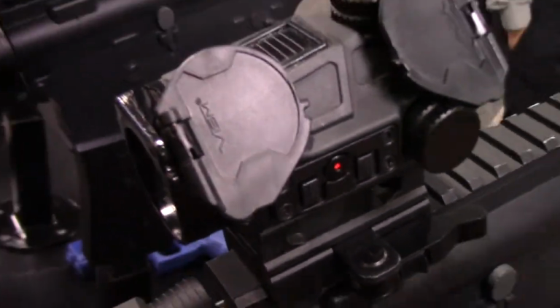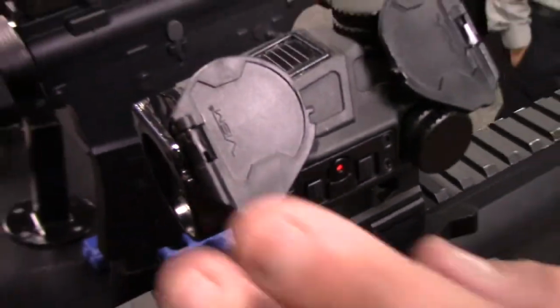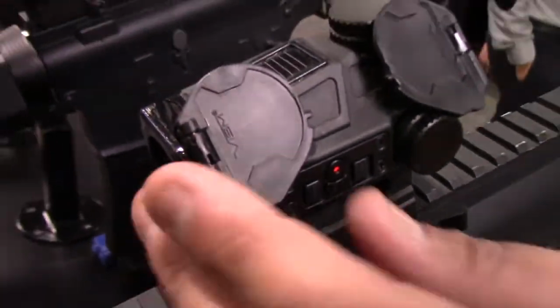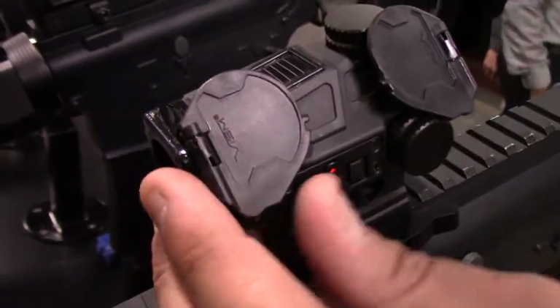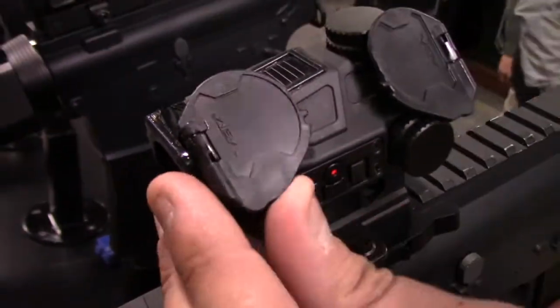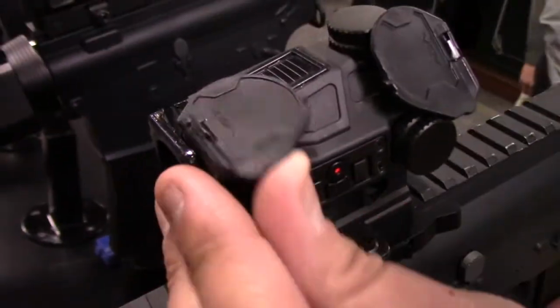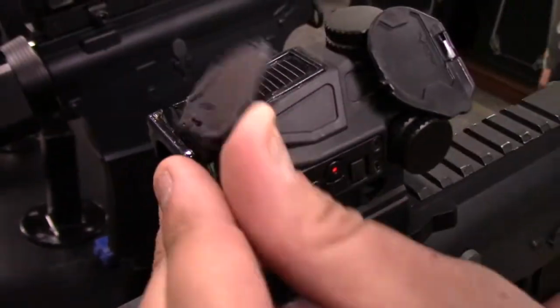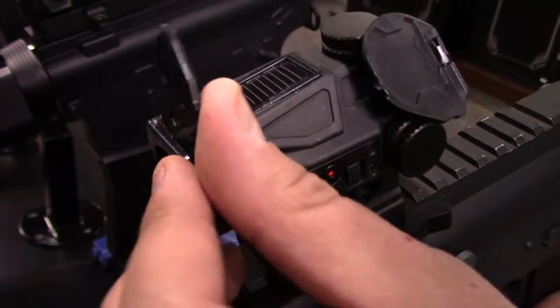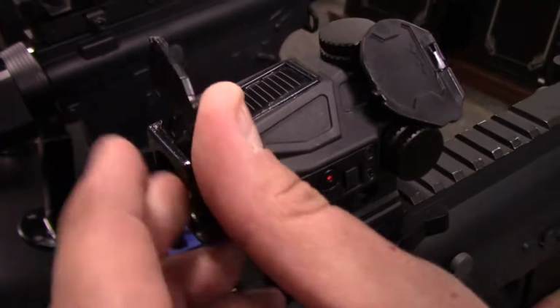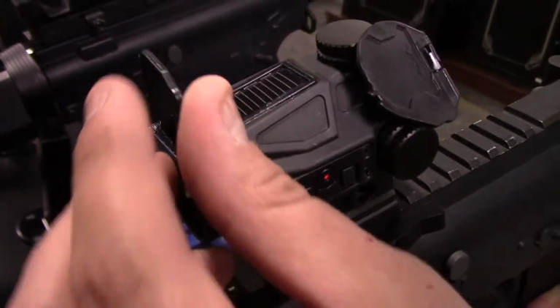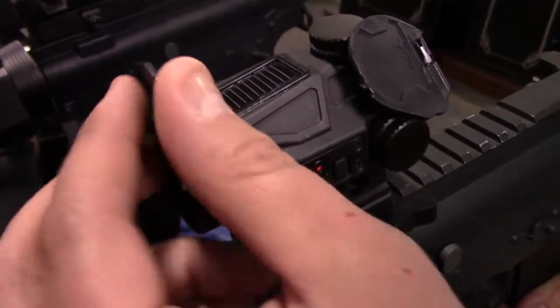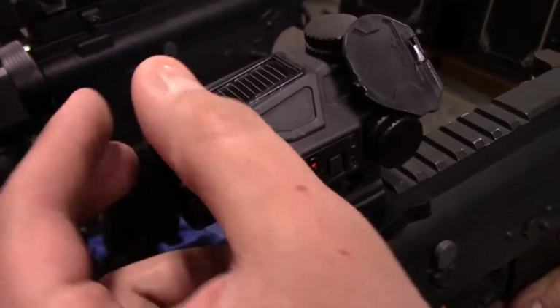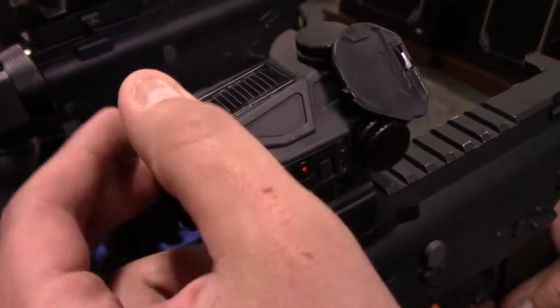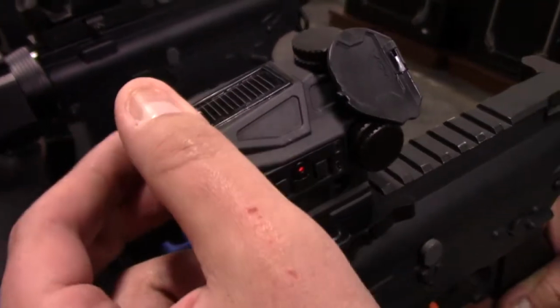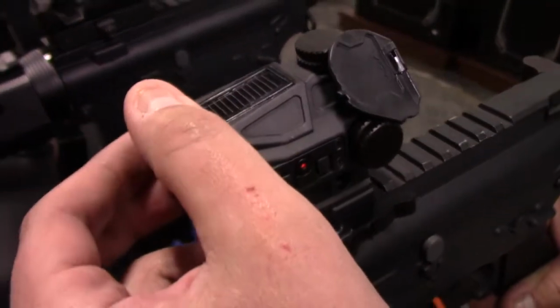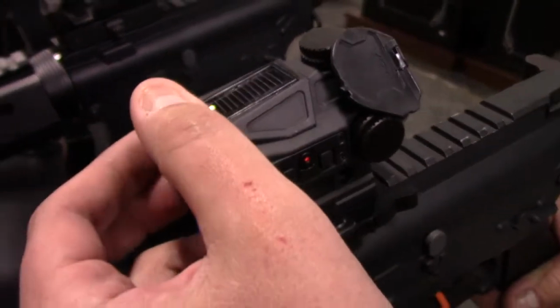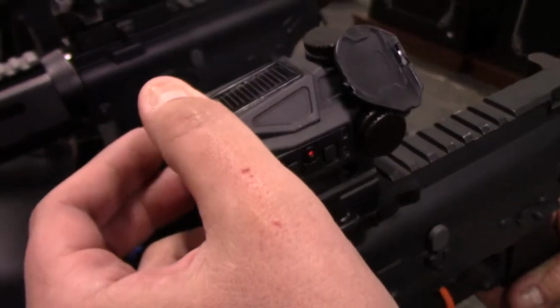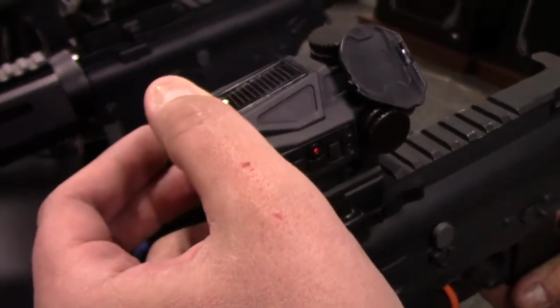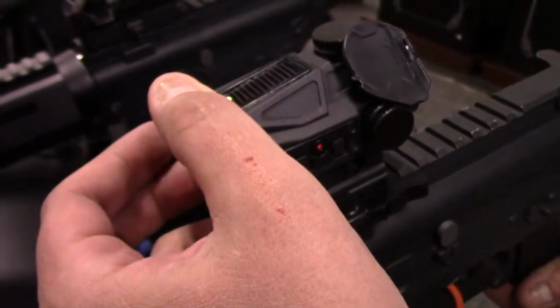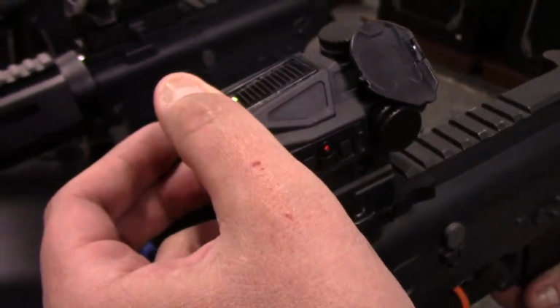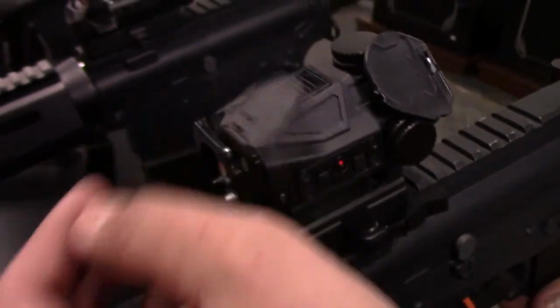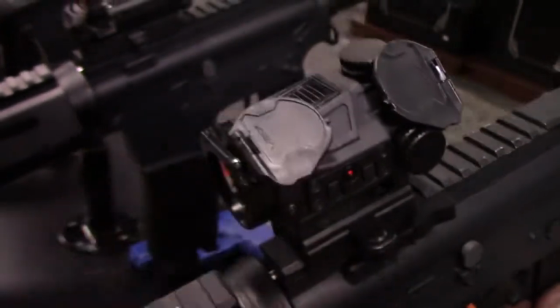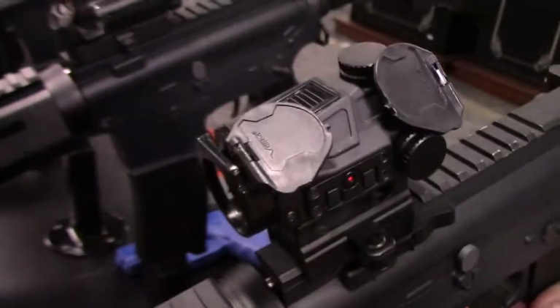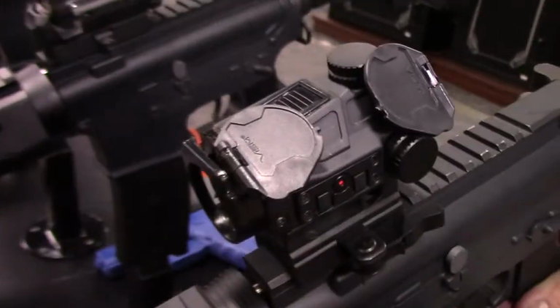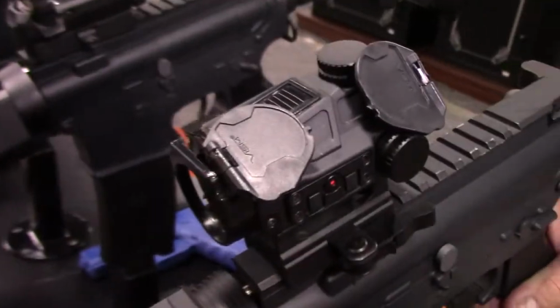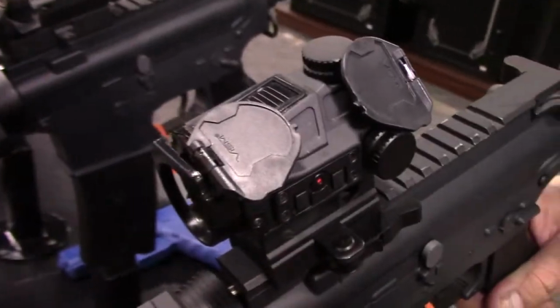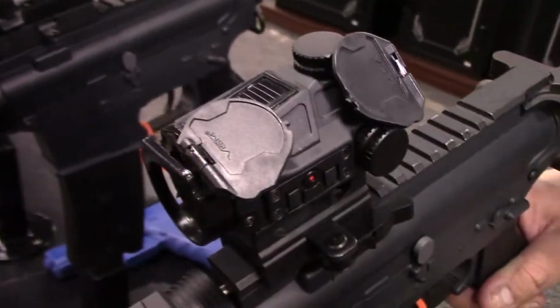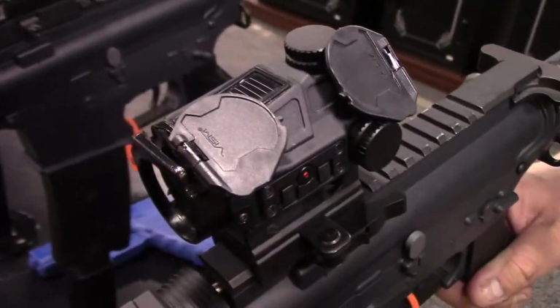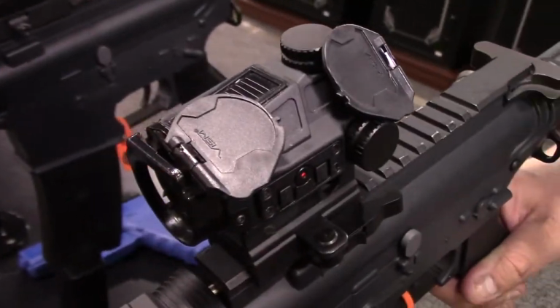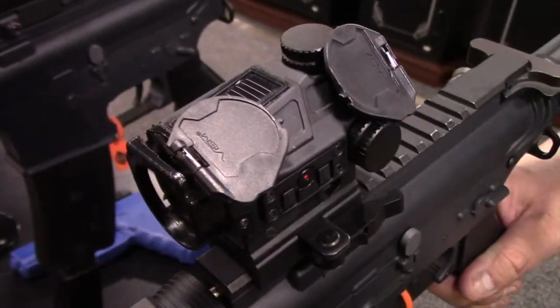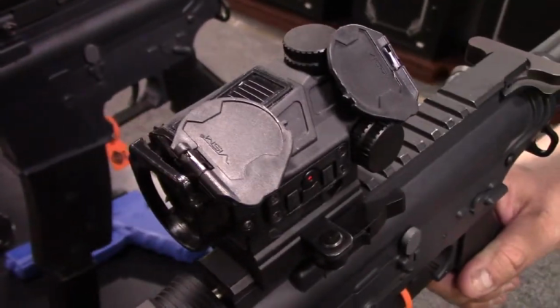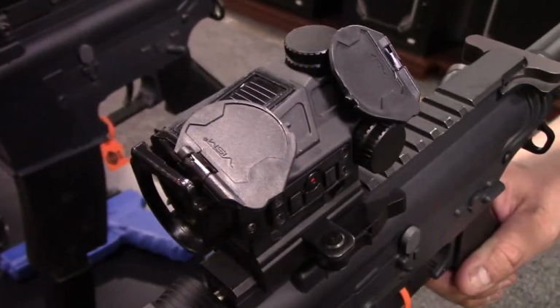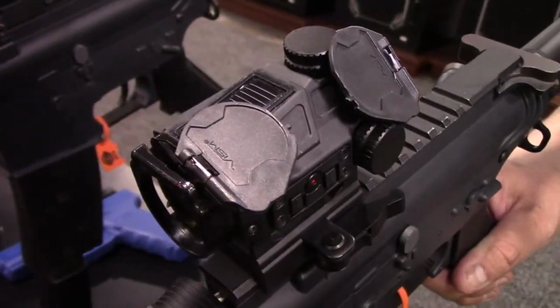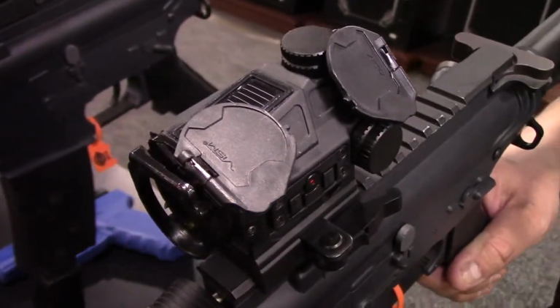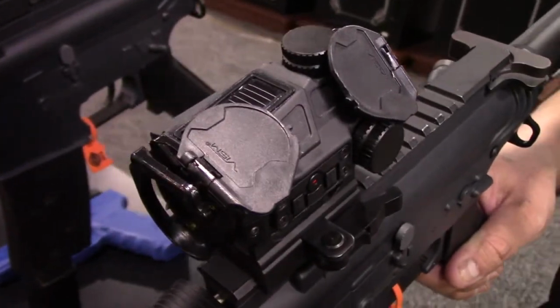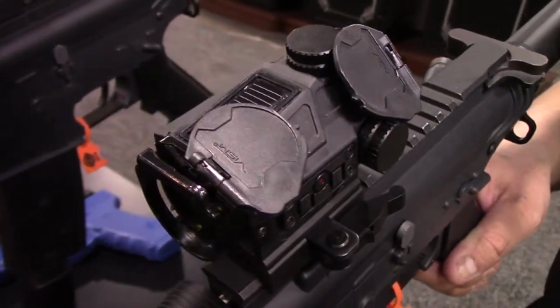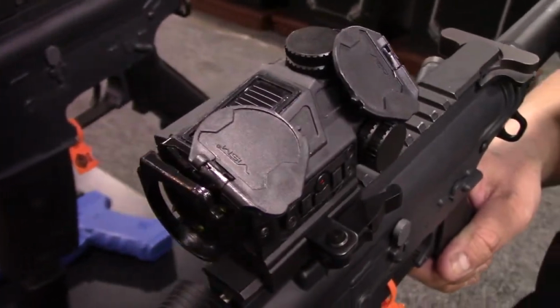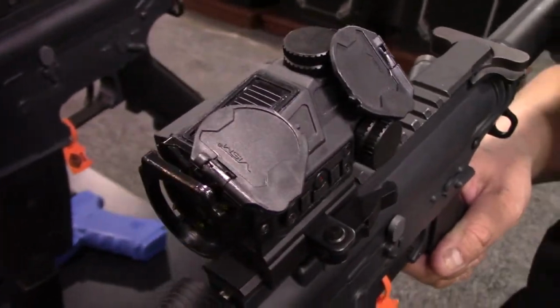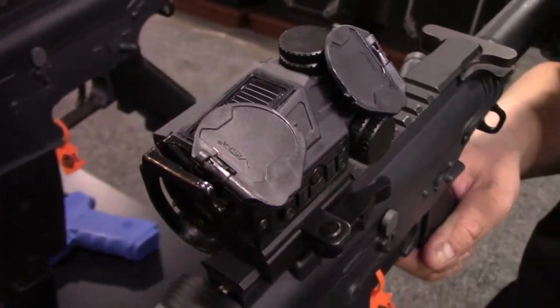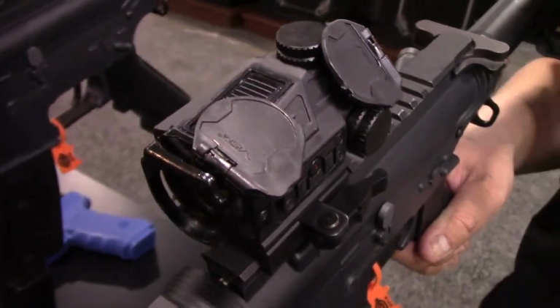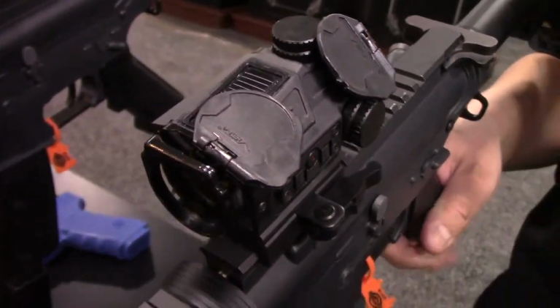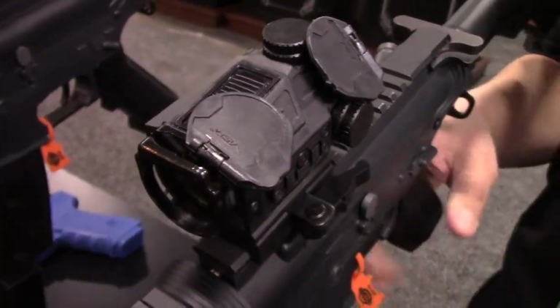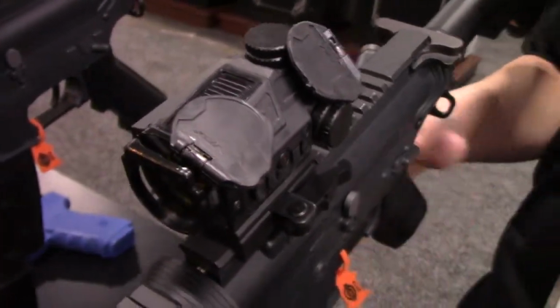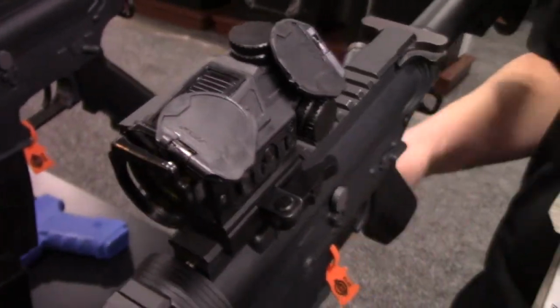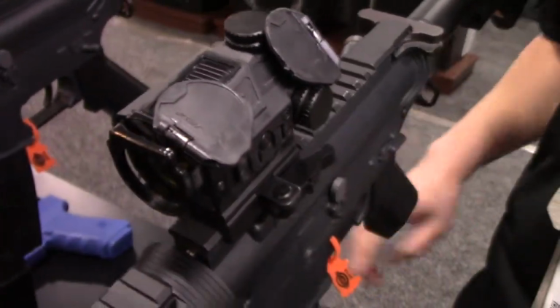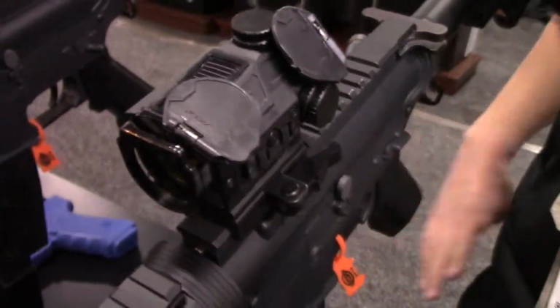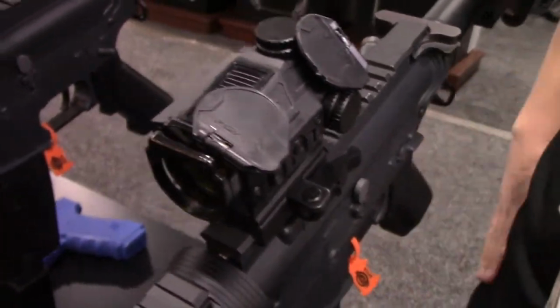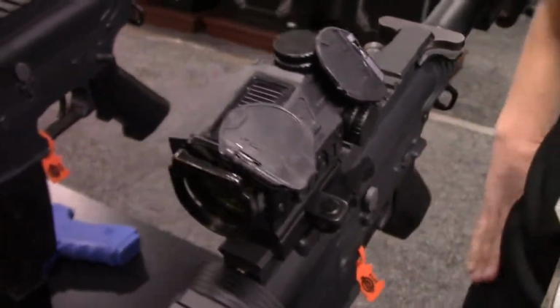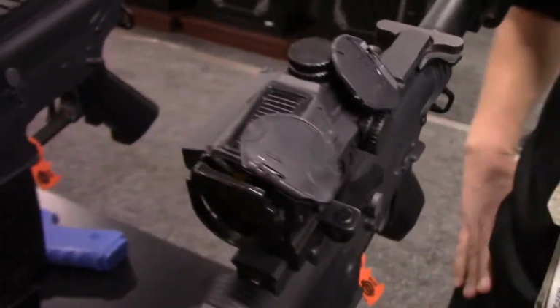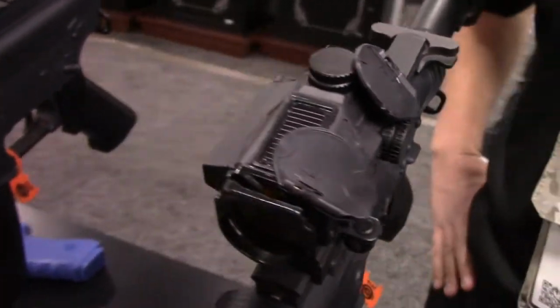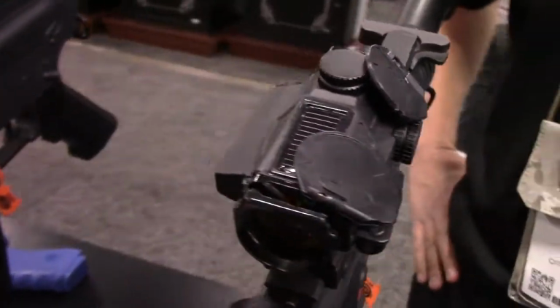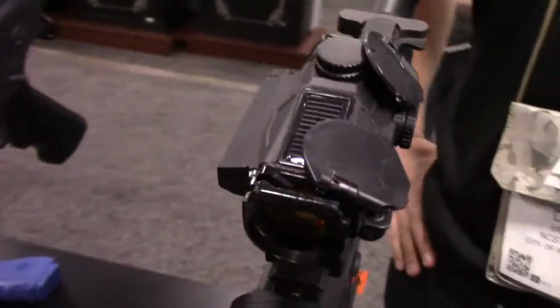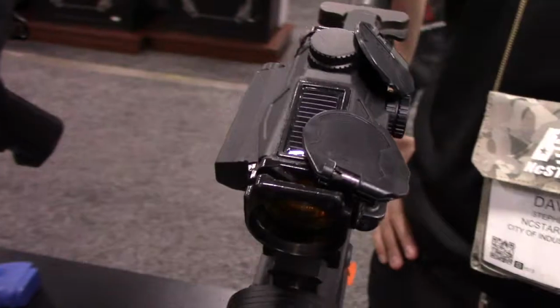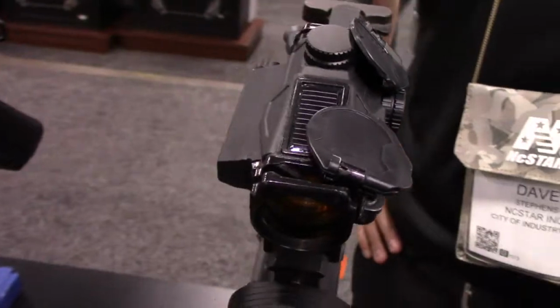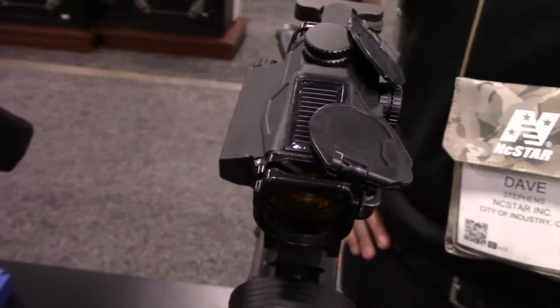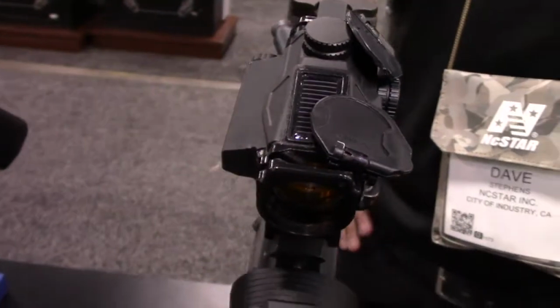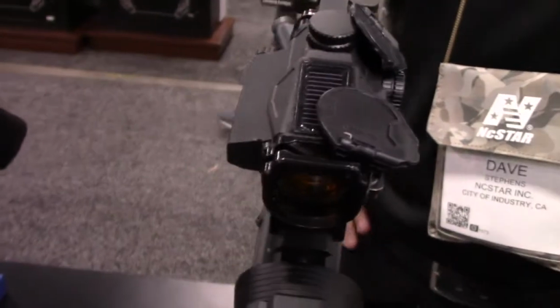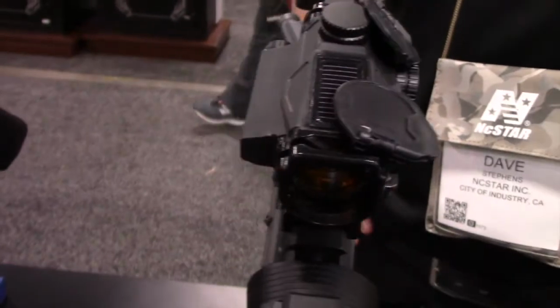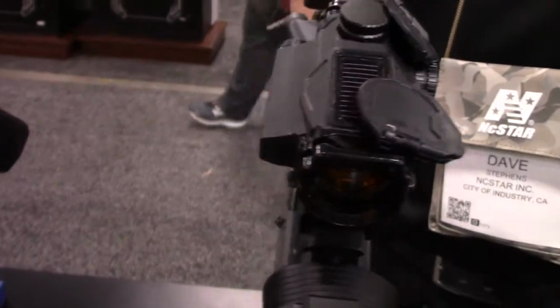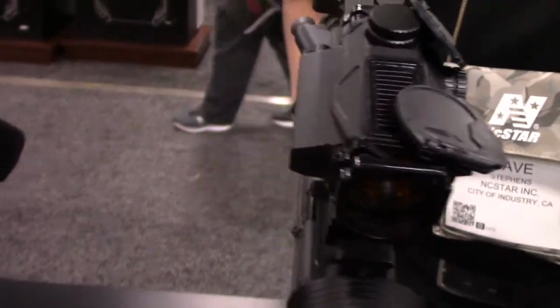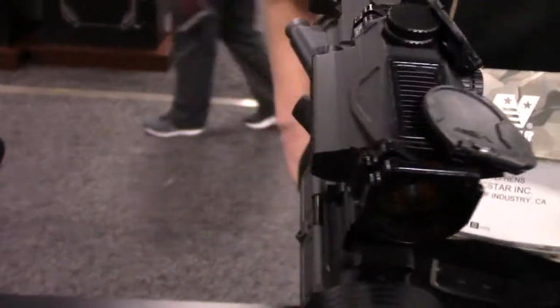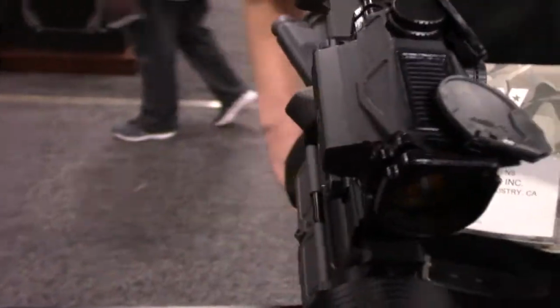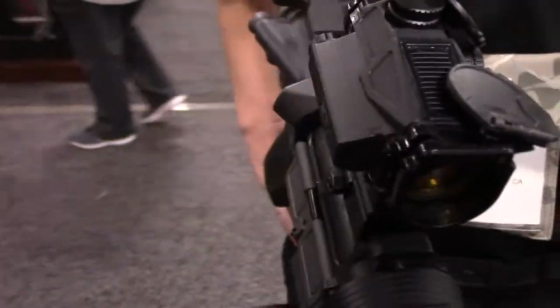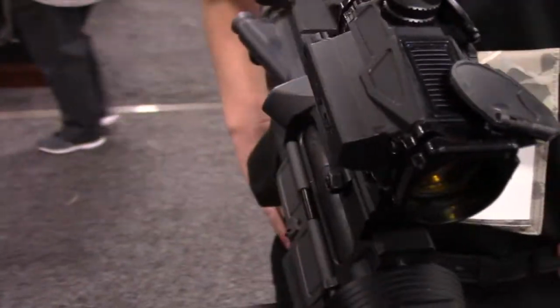It's got neat flip-up lens caps too. With the flip of the switch, they pop right open. And that's our Vism SPD Combat Sight.